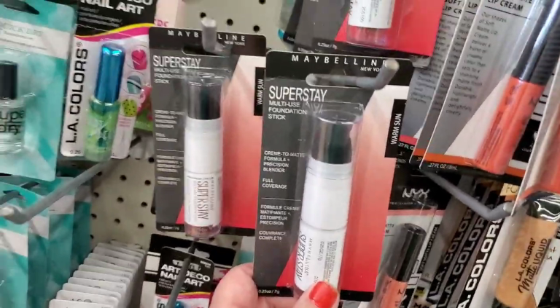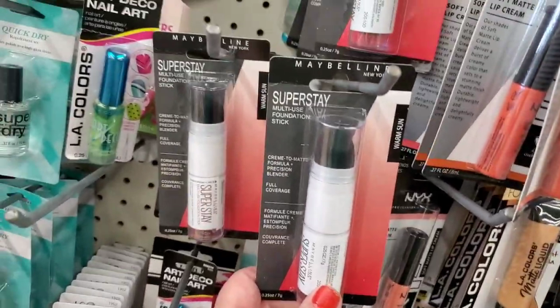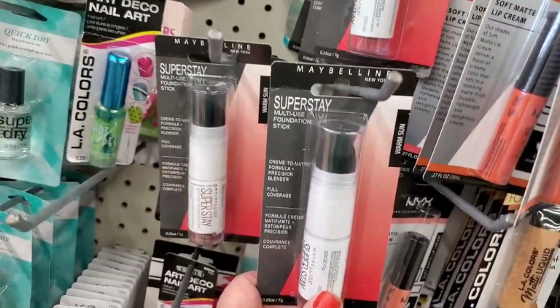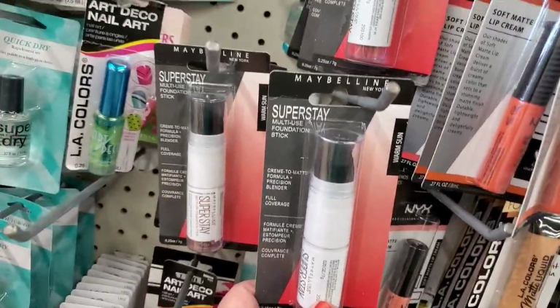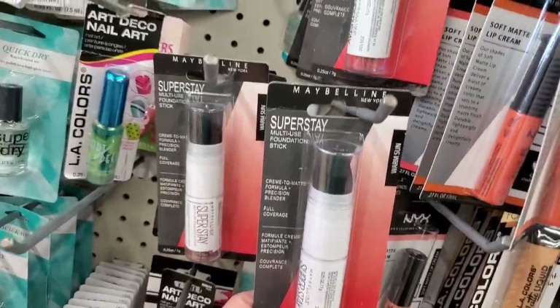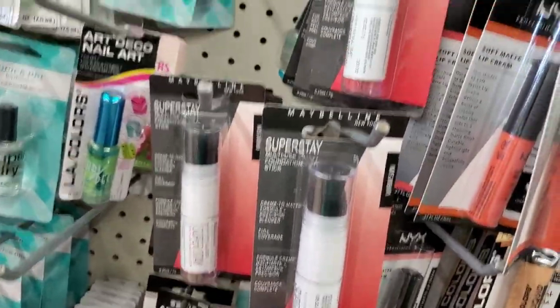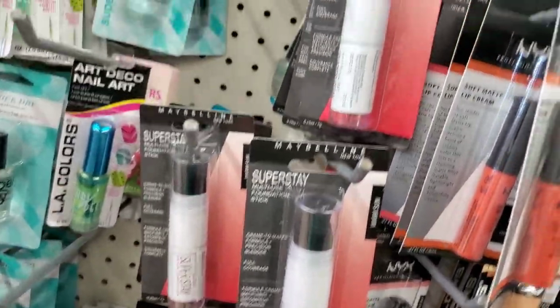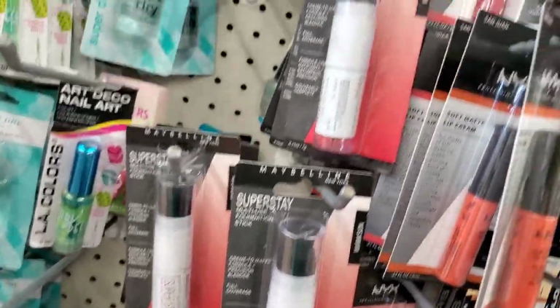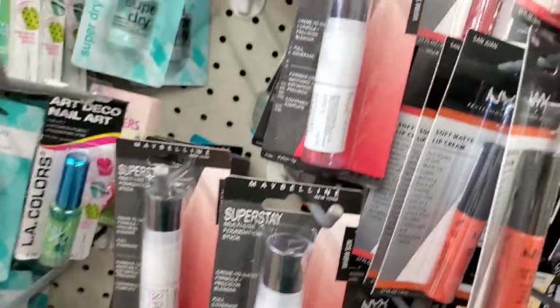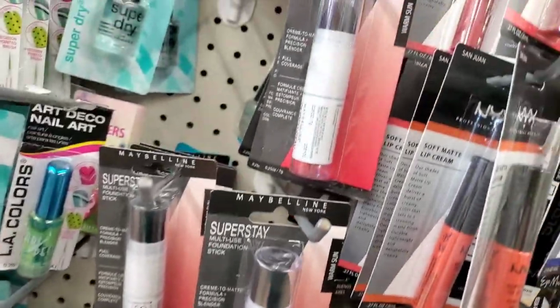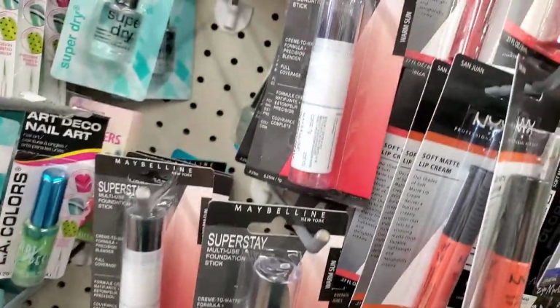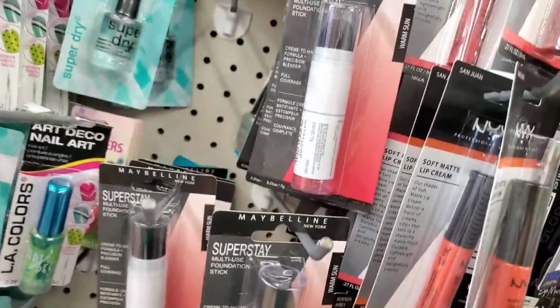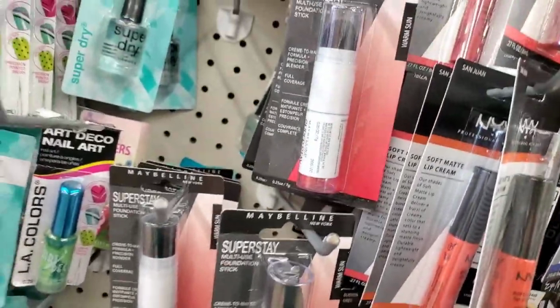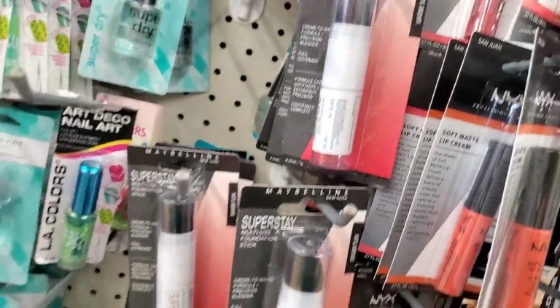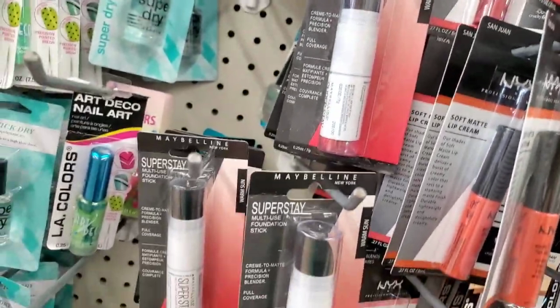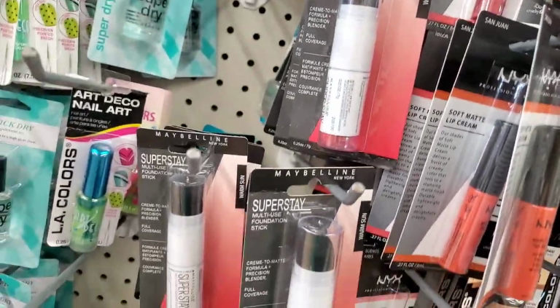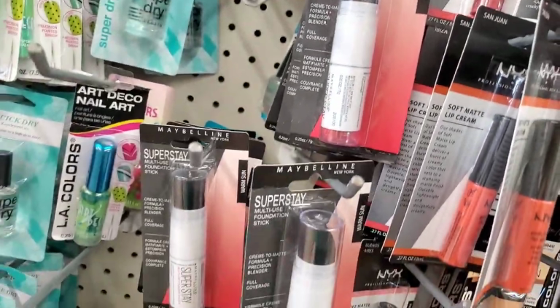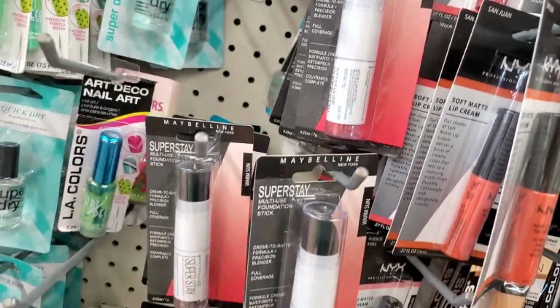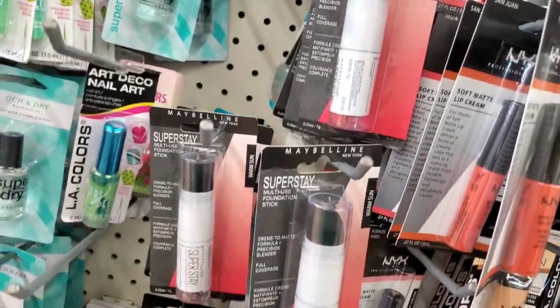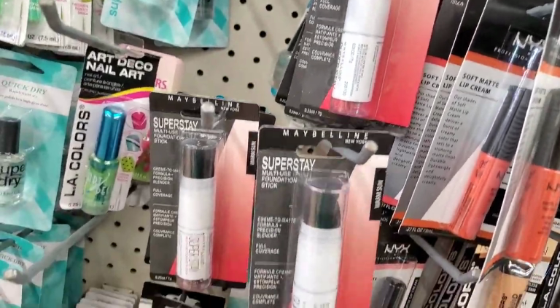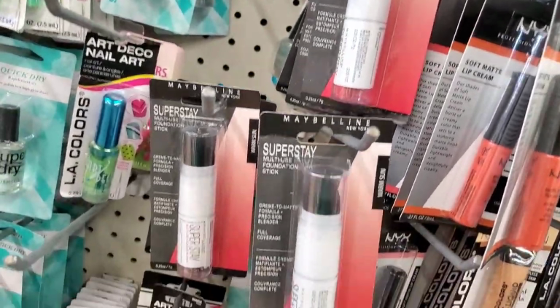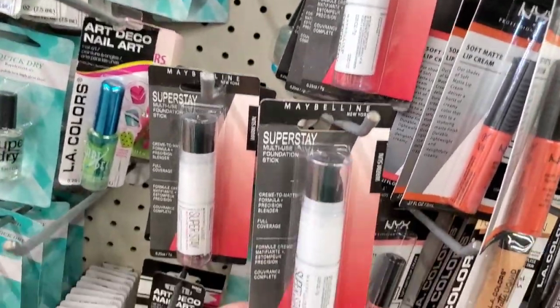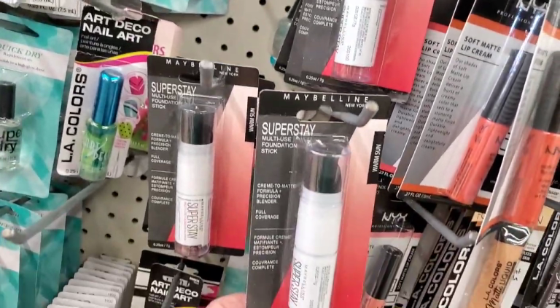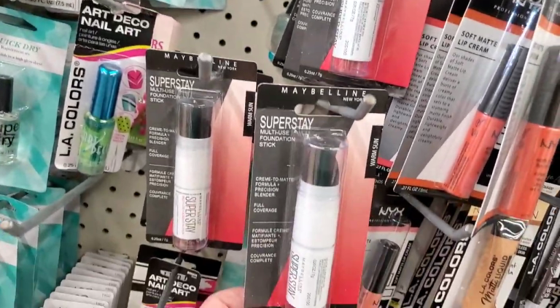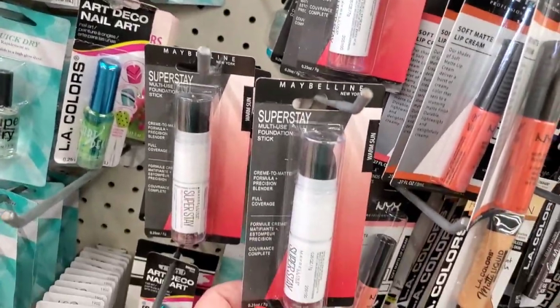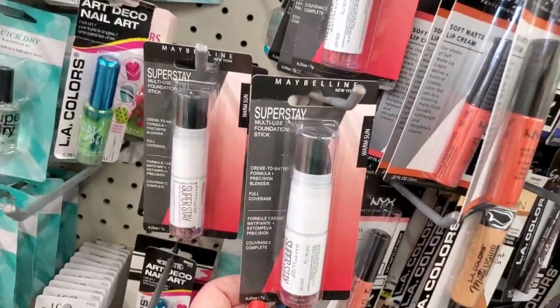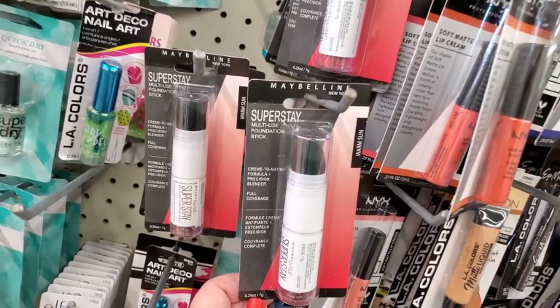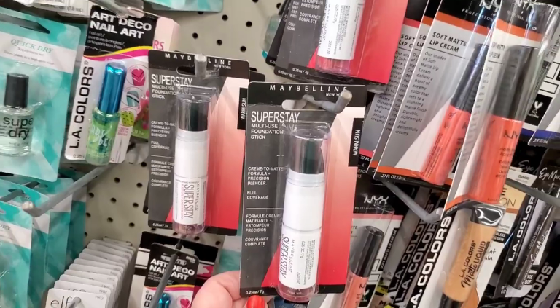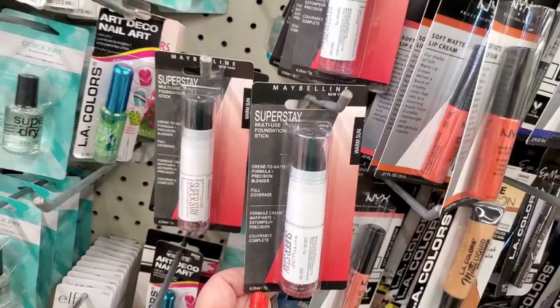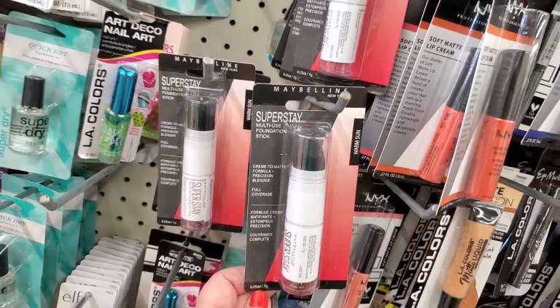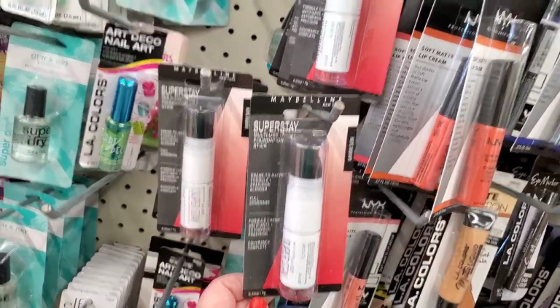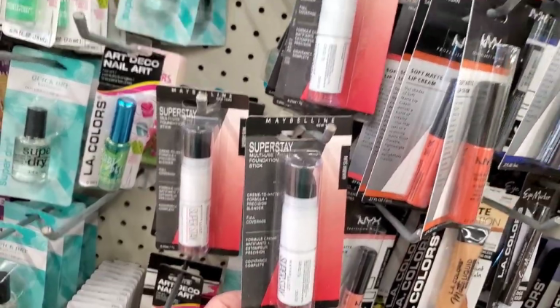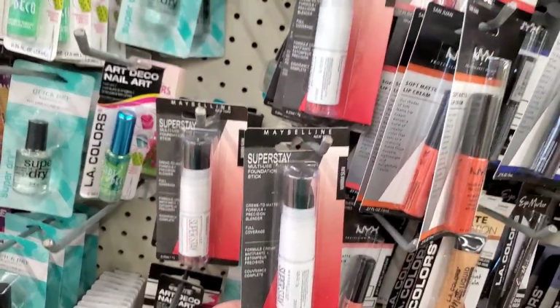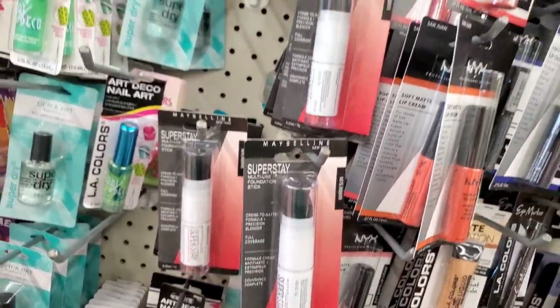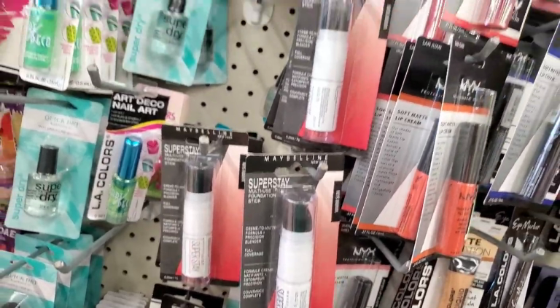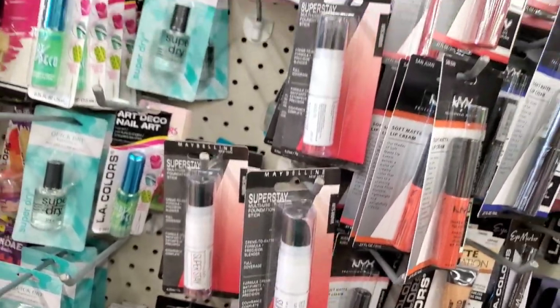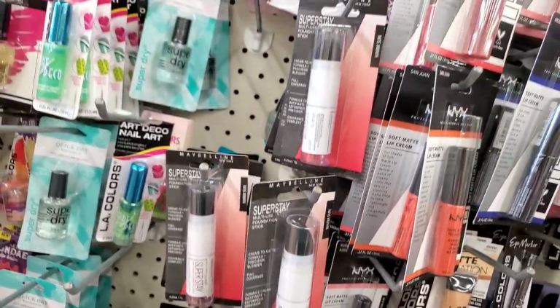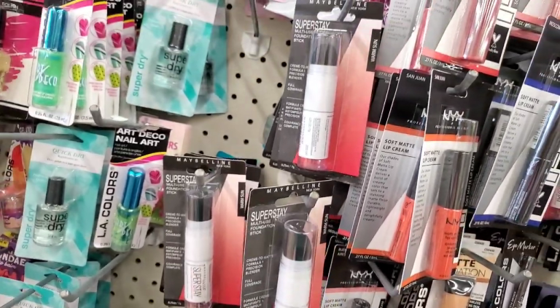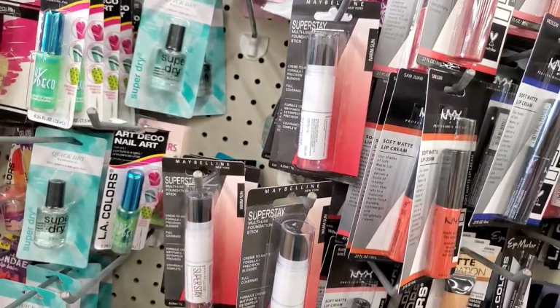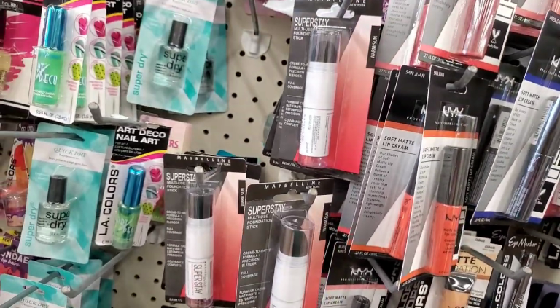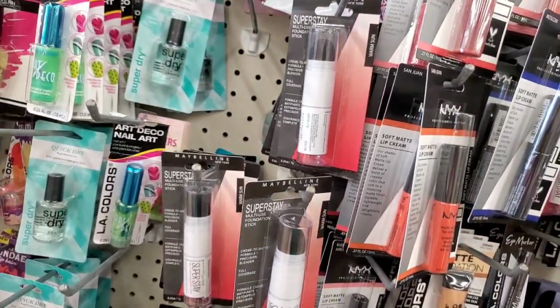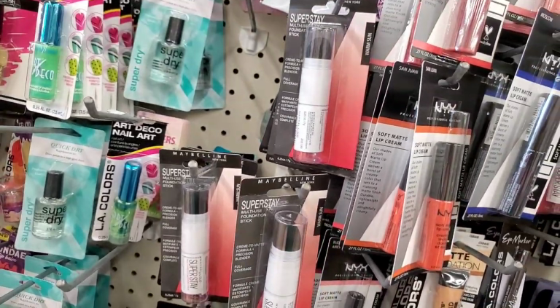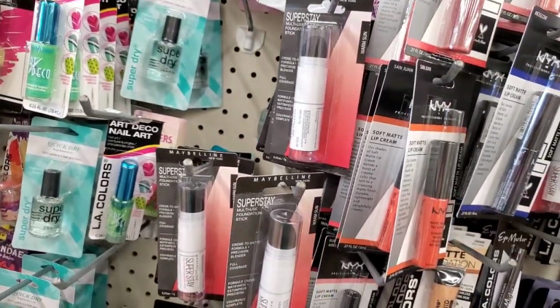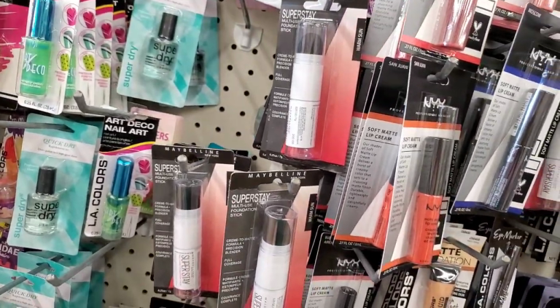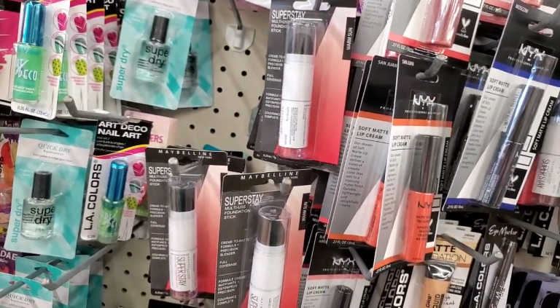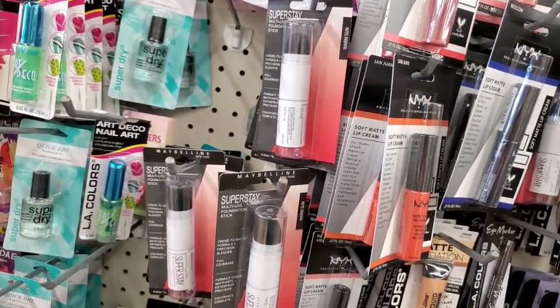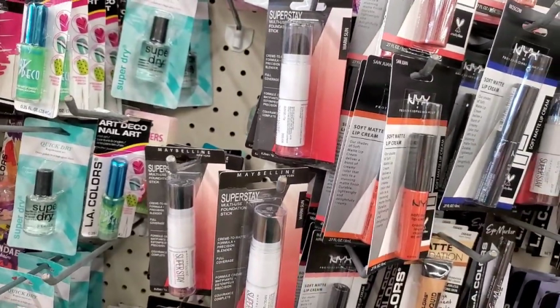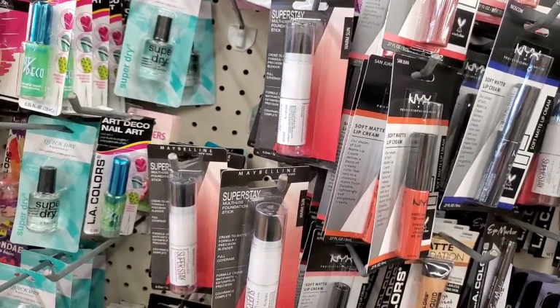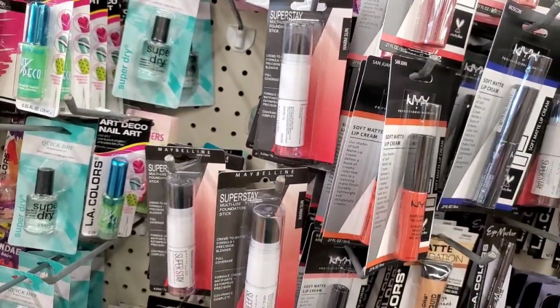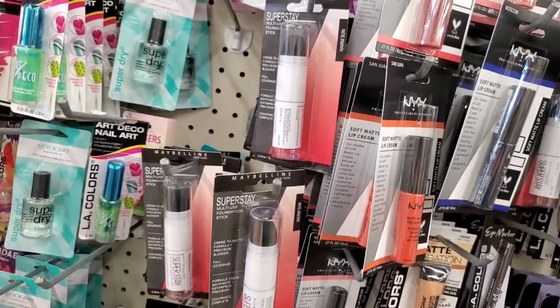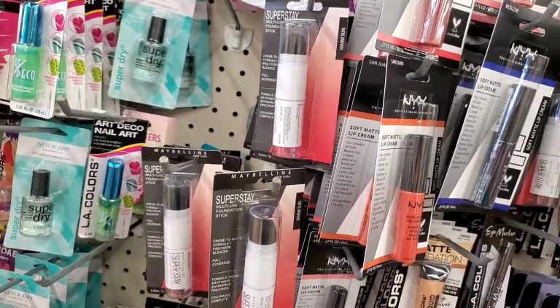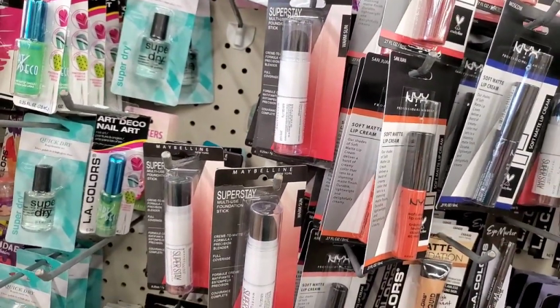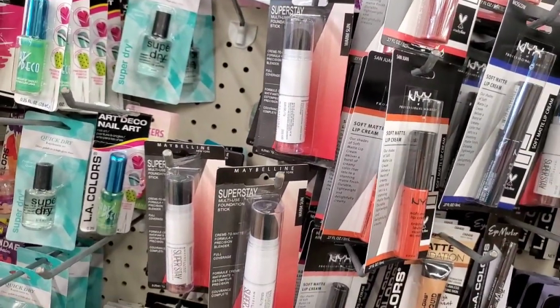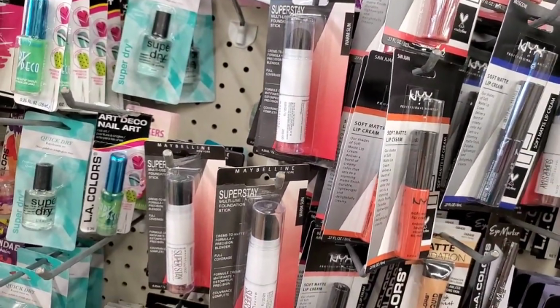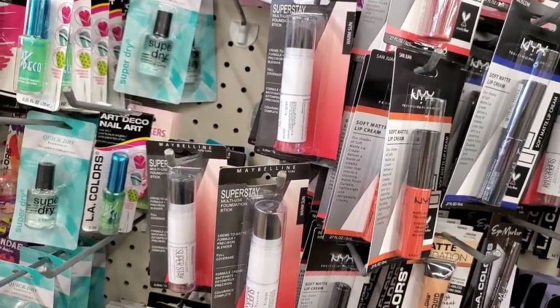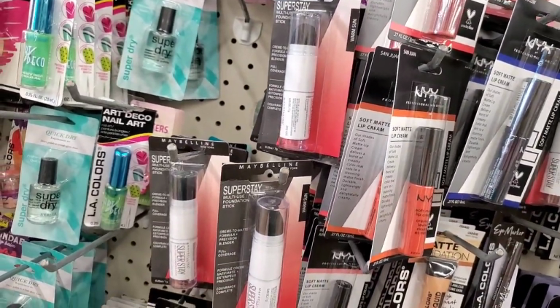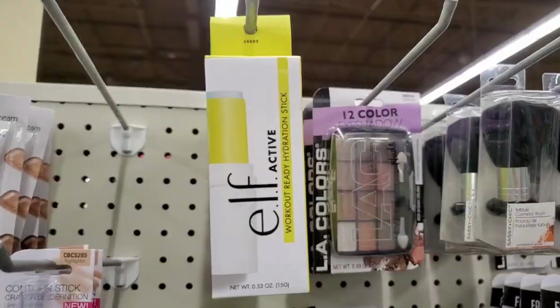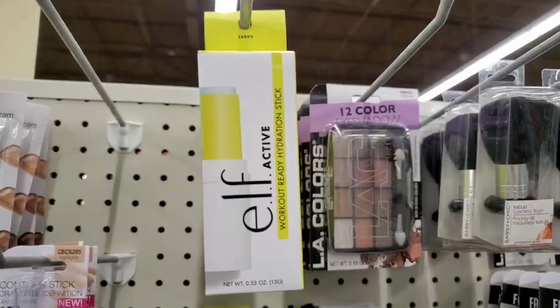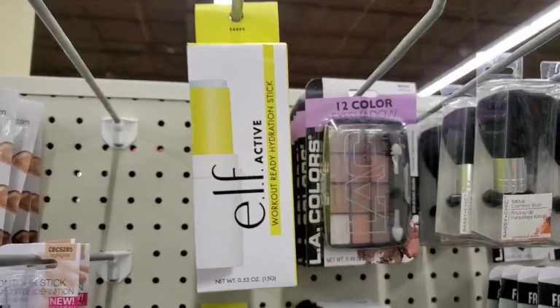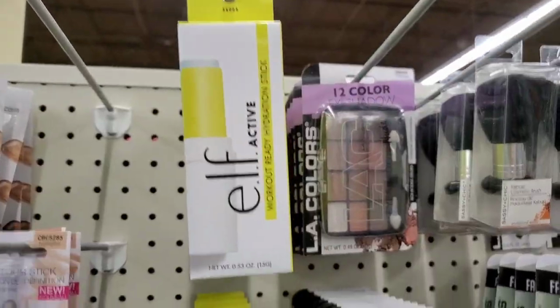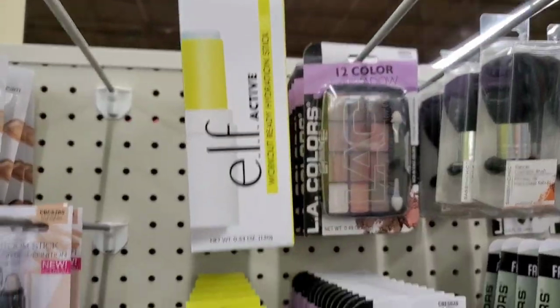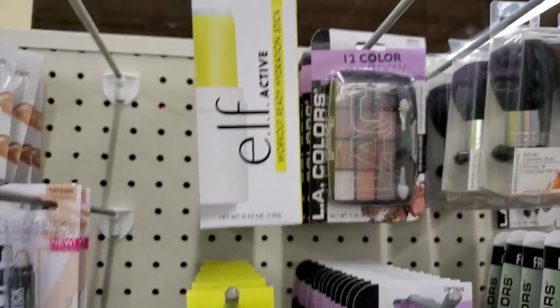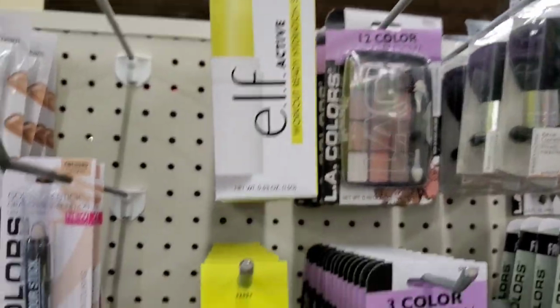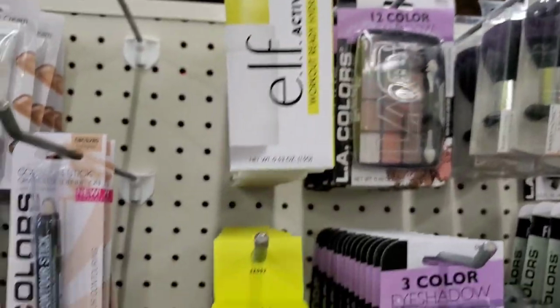They also still have tons of the Maybelline Superstay foundation stick — this is great, we've seen it before, but they have tons still in this store.